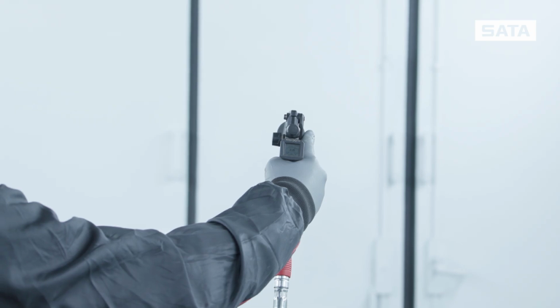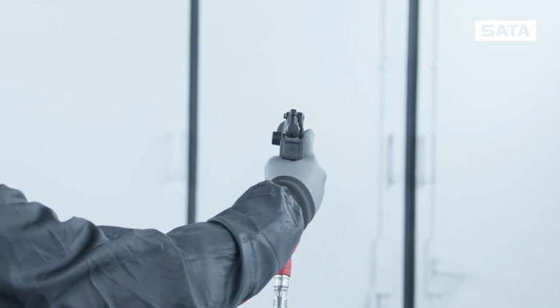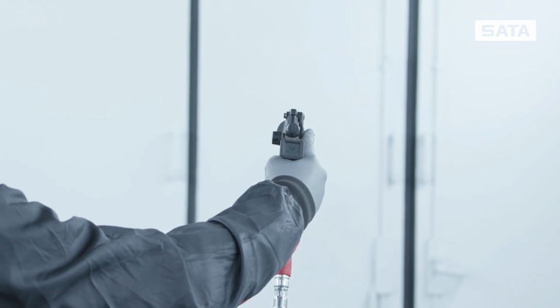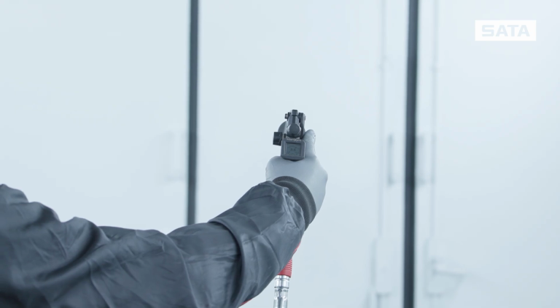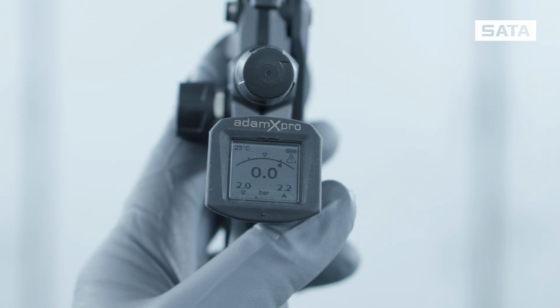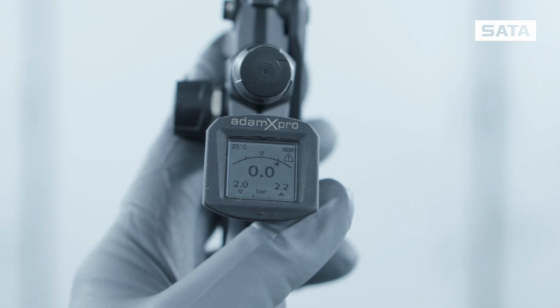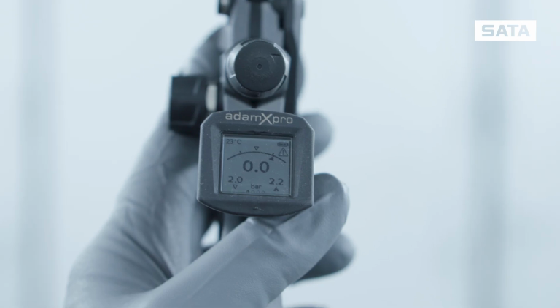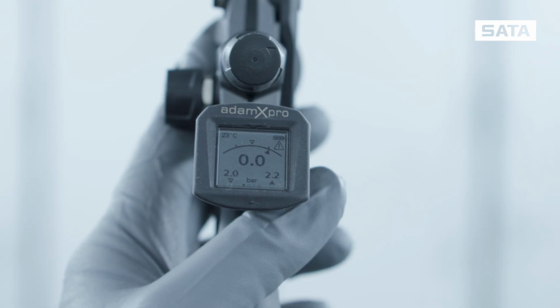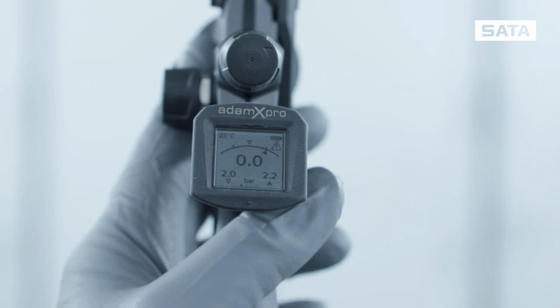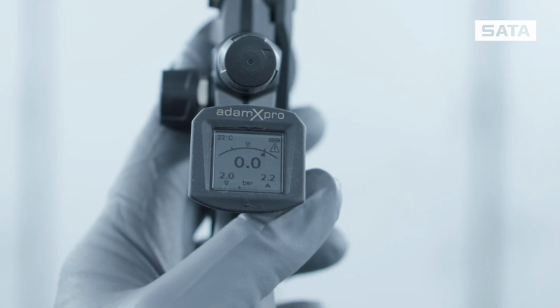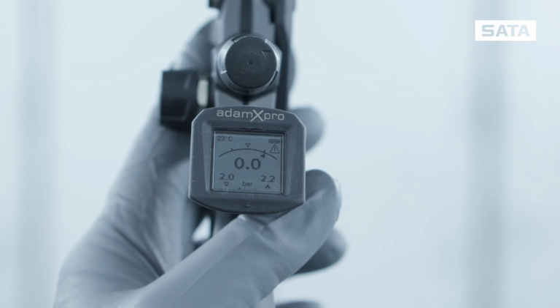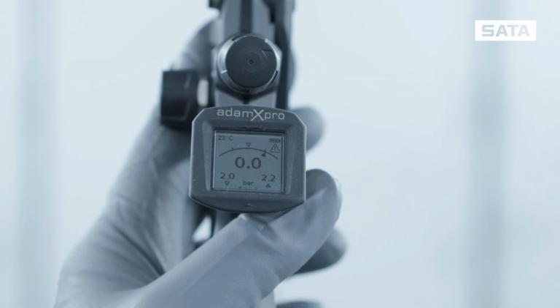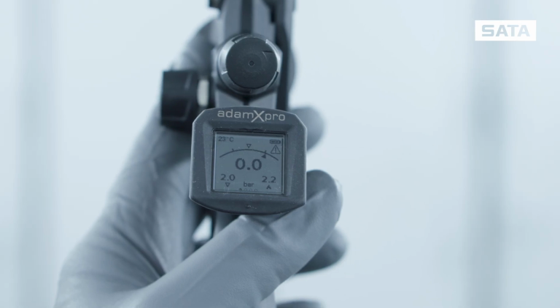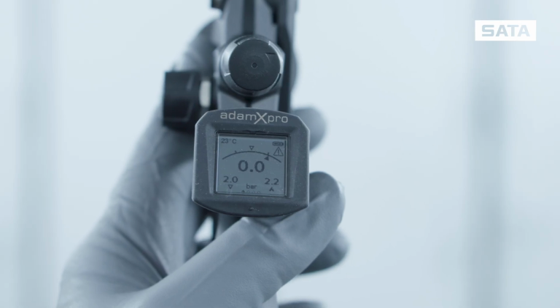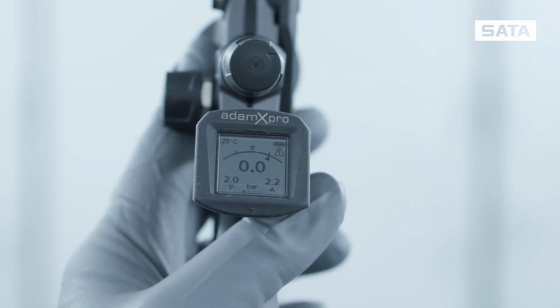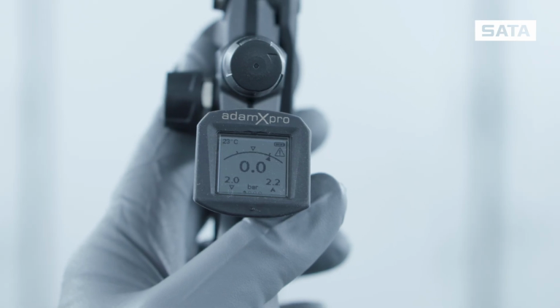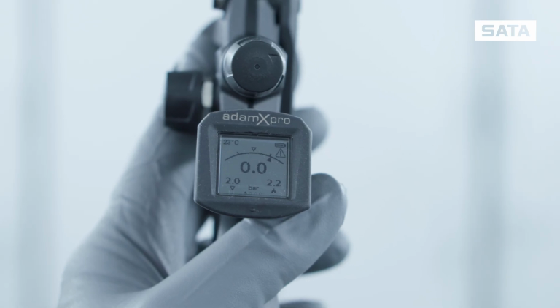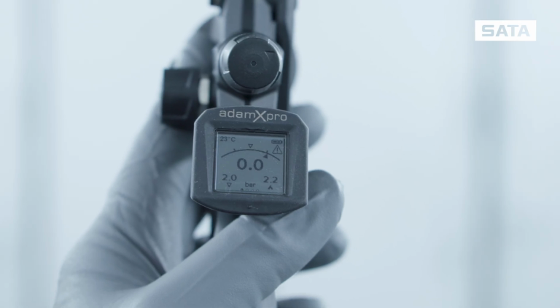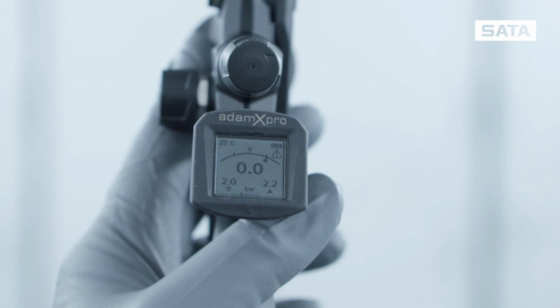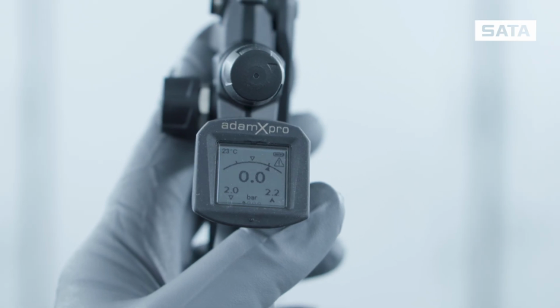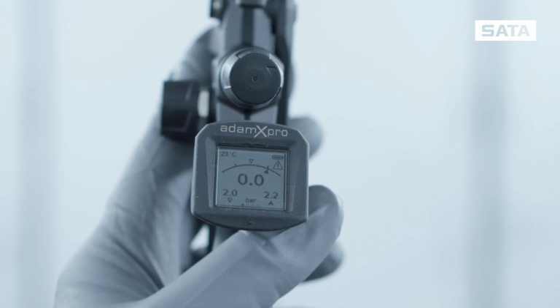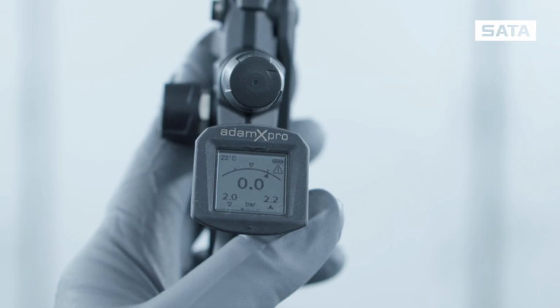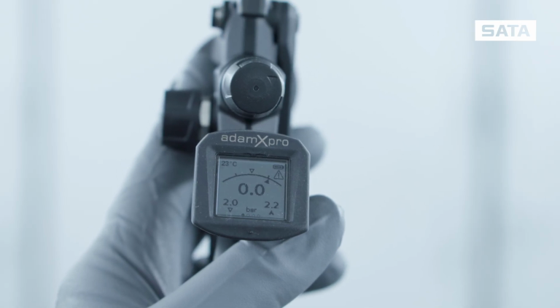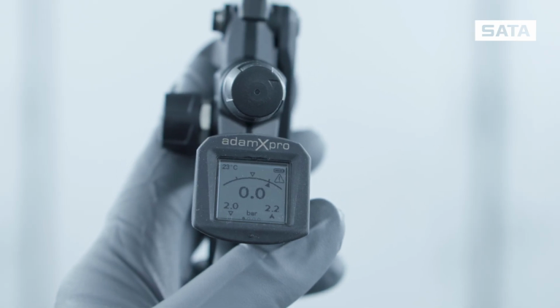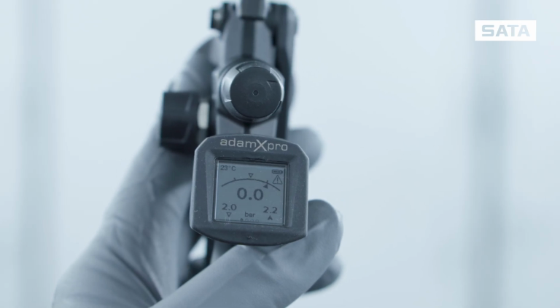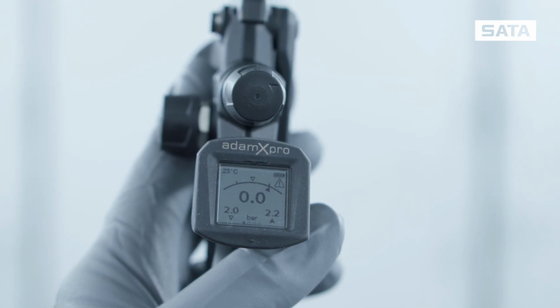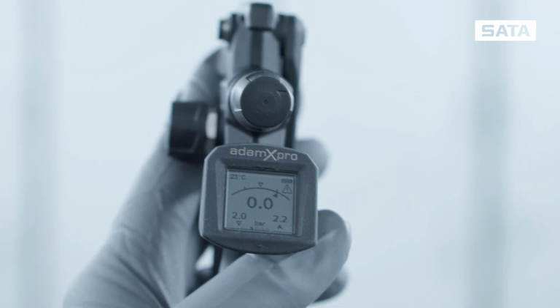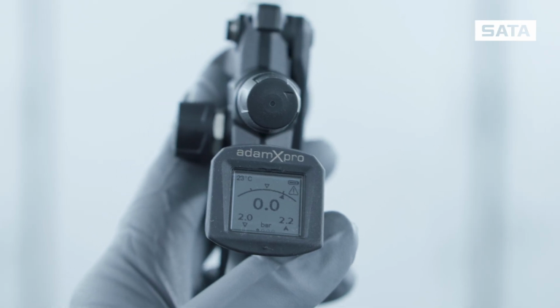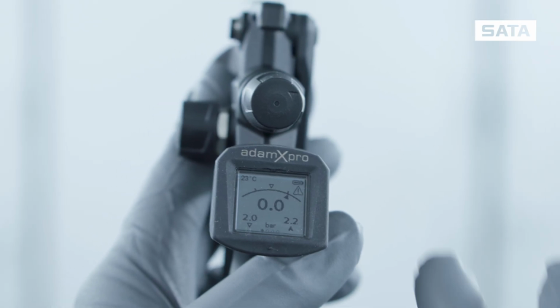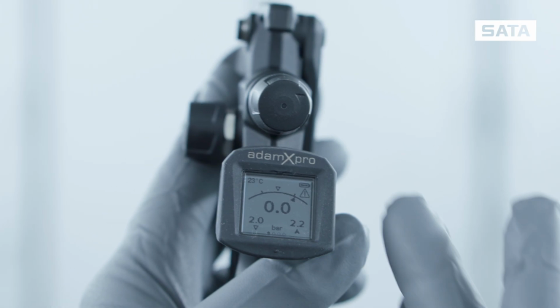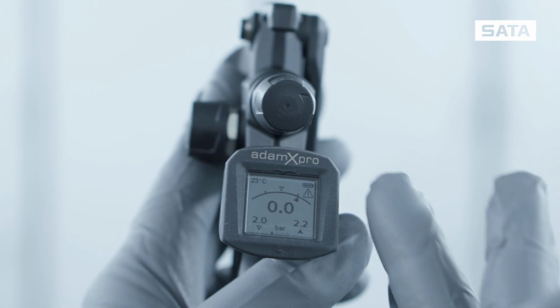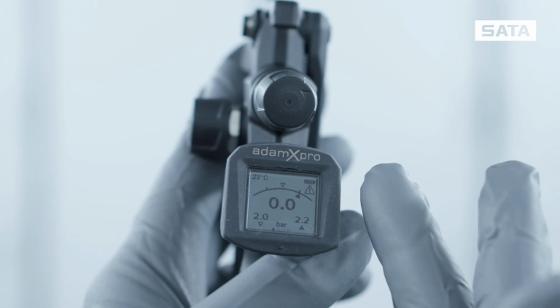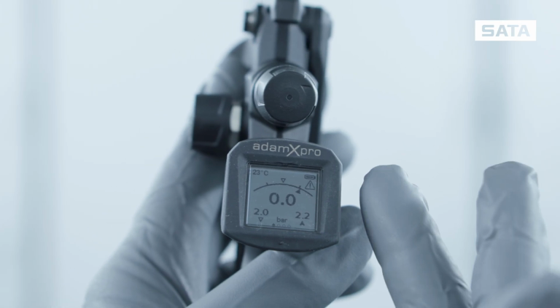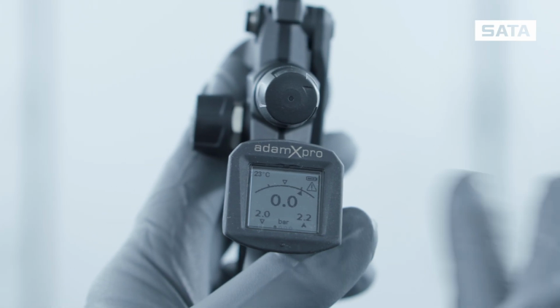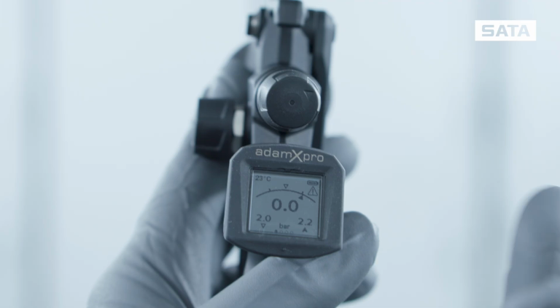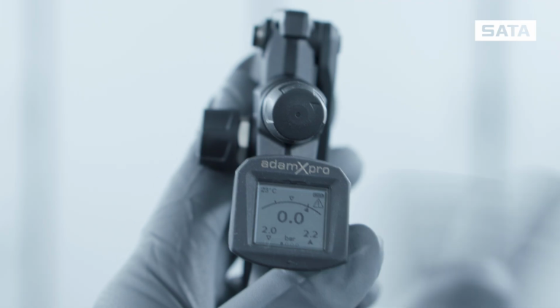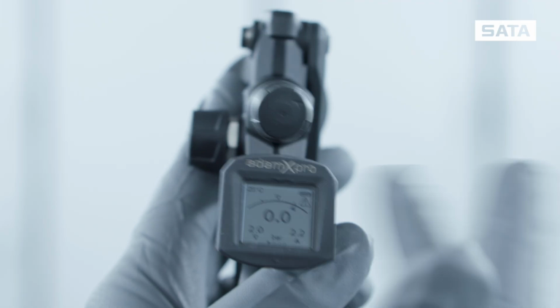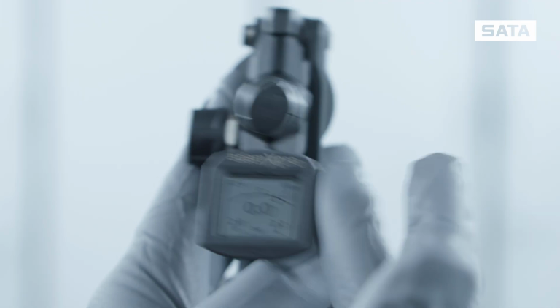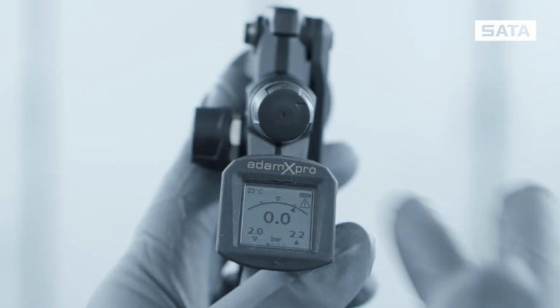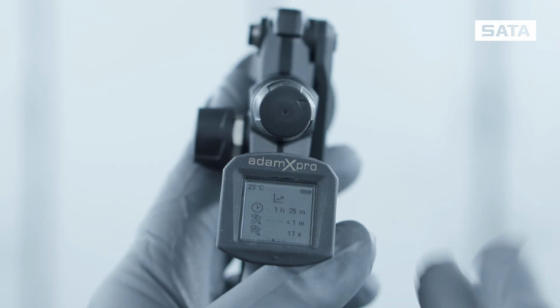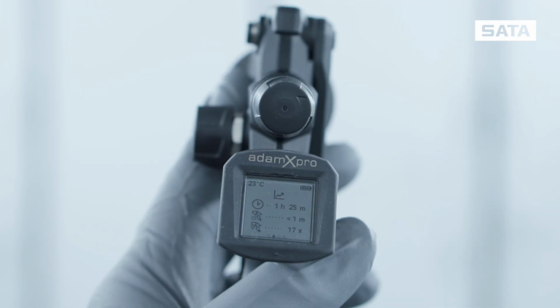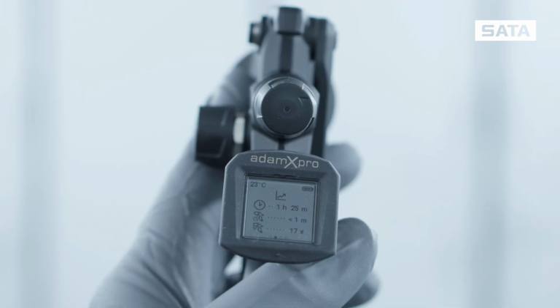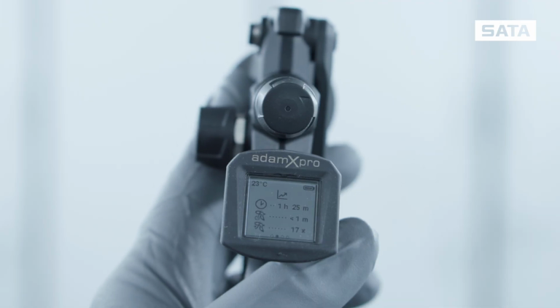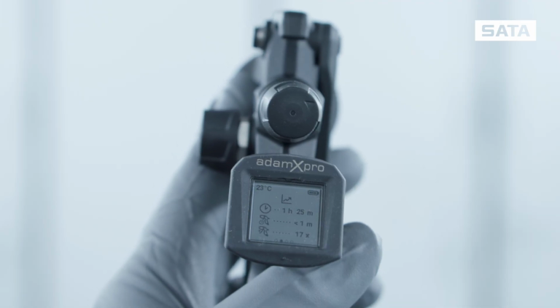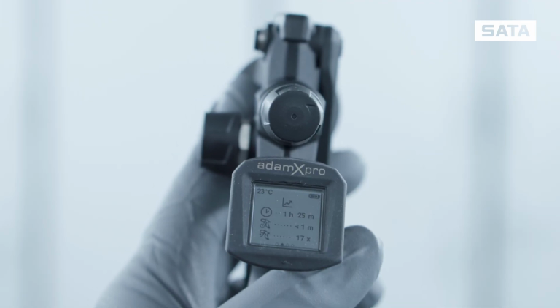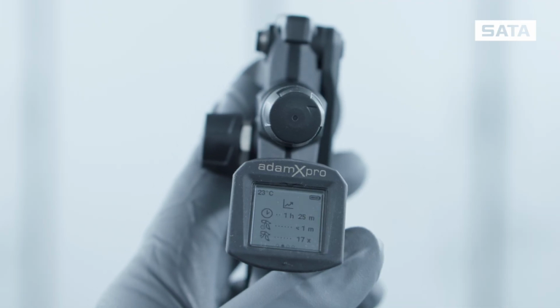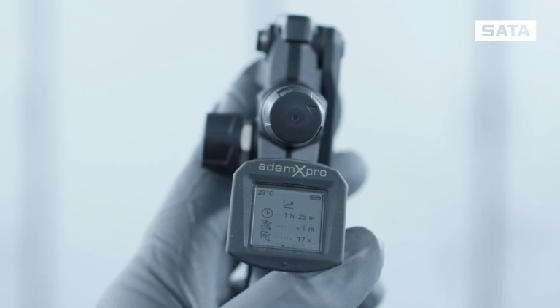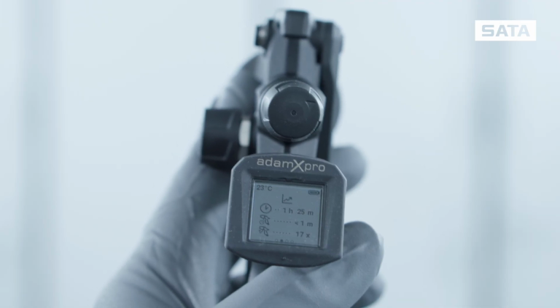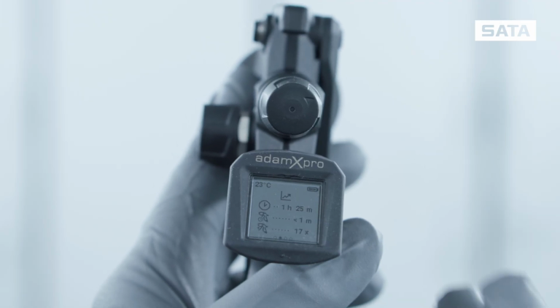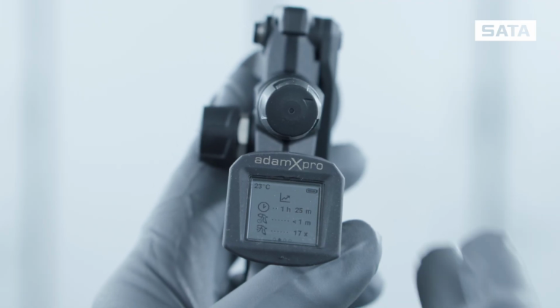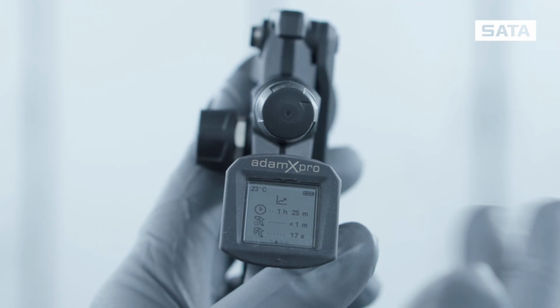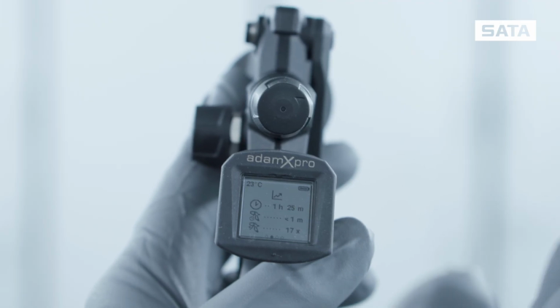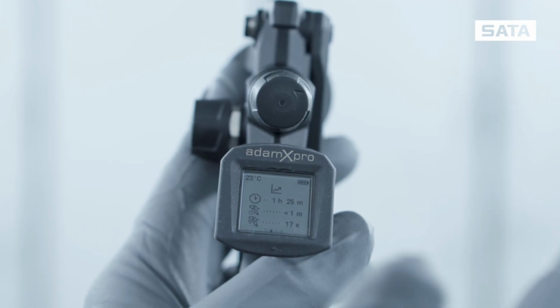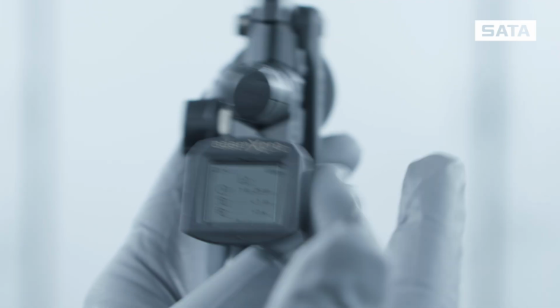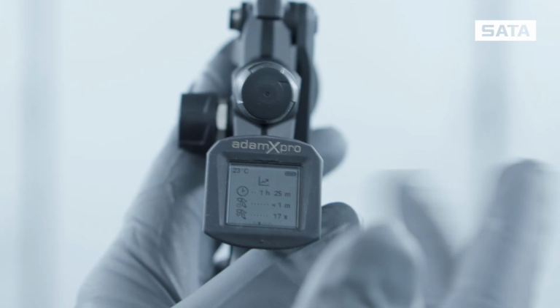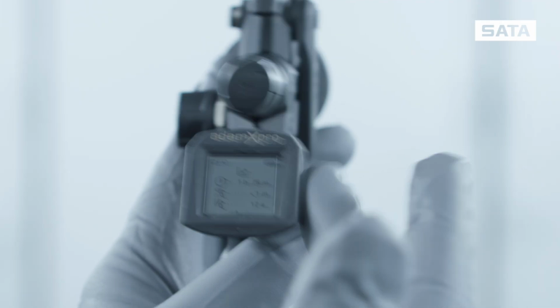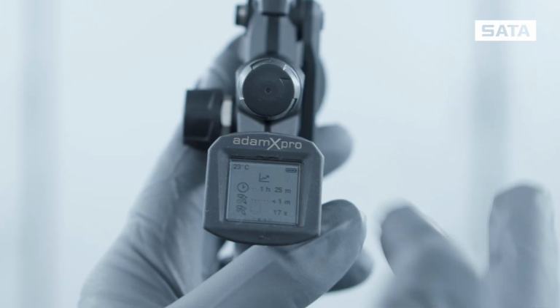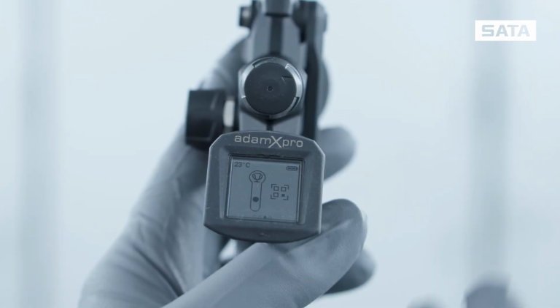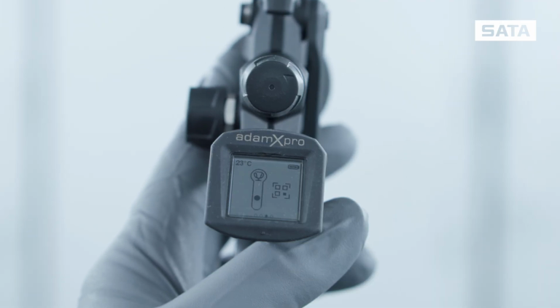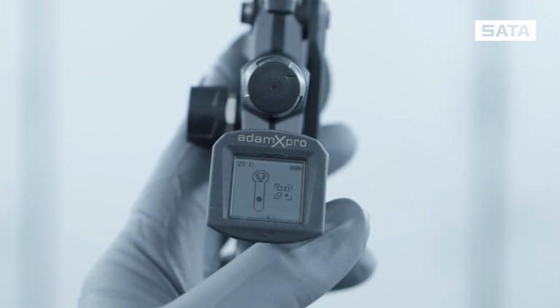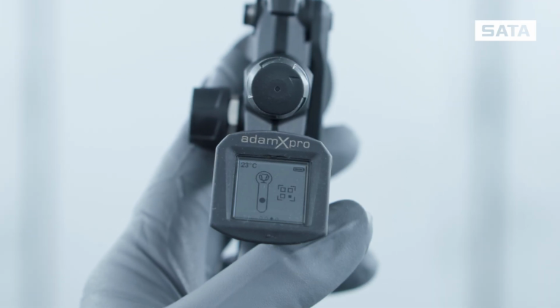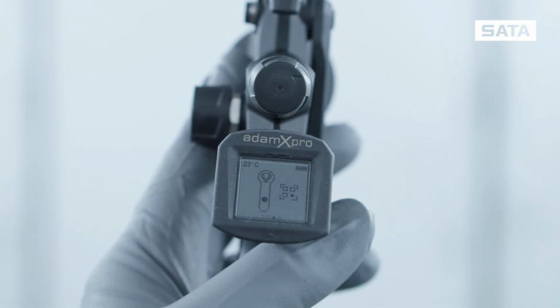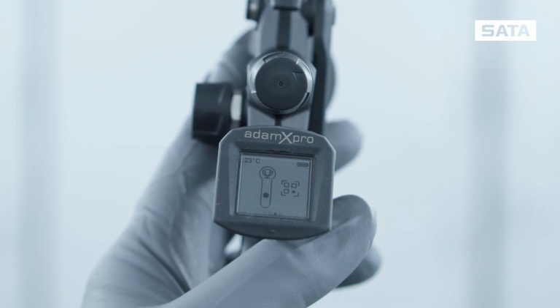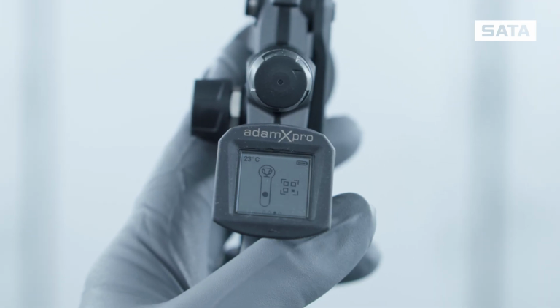If the inlet pressure exceeds or falls below the individually set target pressure, a warning is displayed.